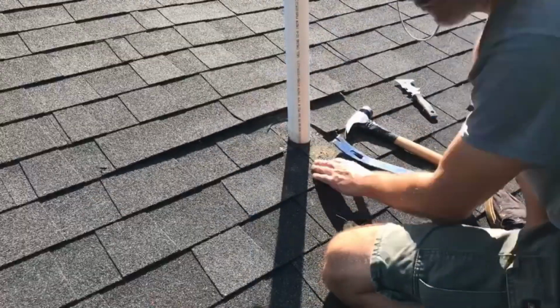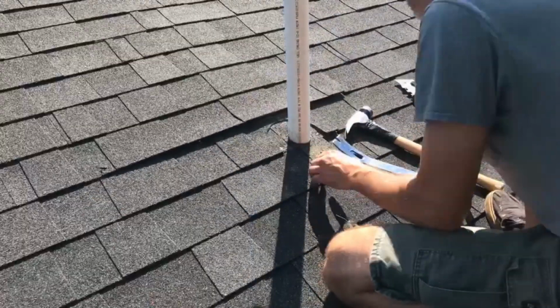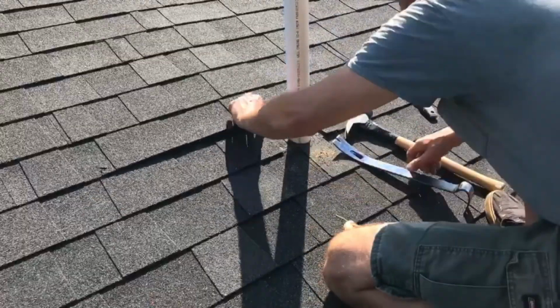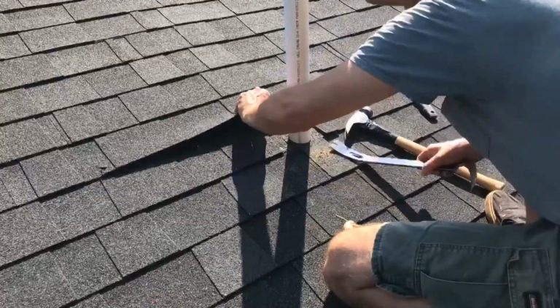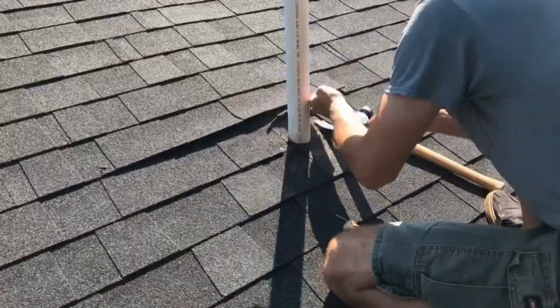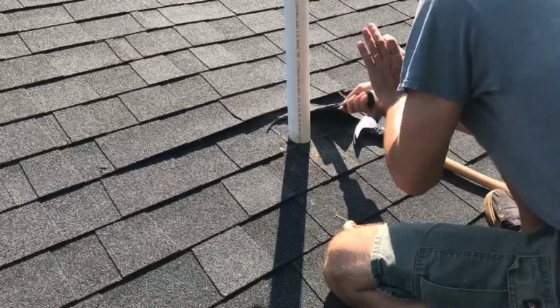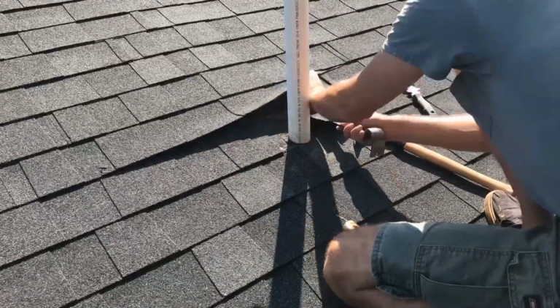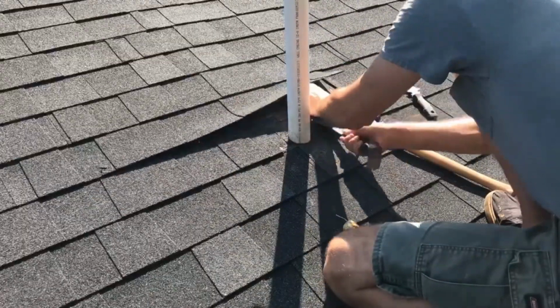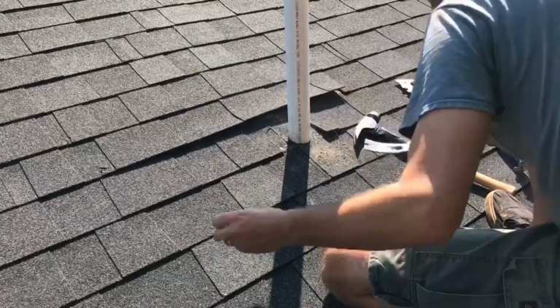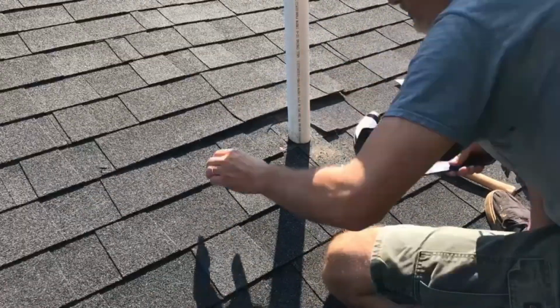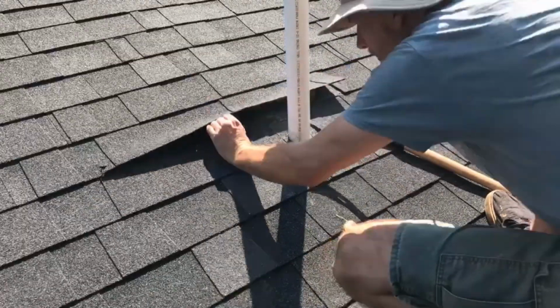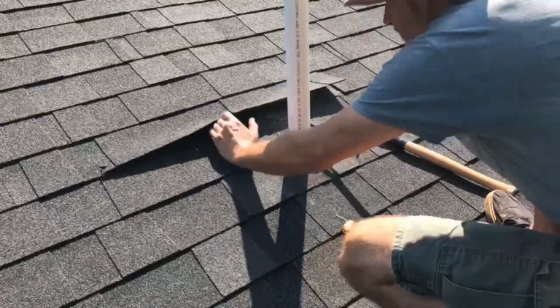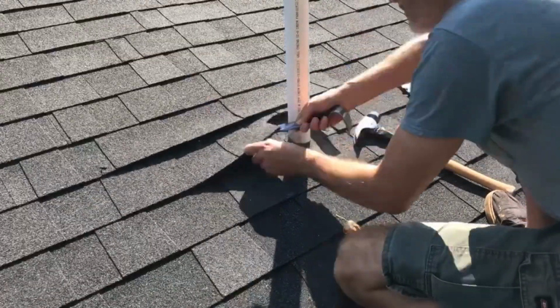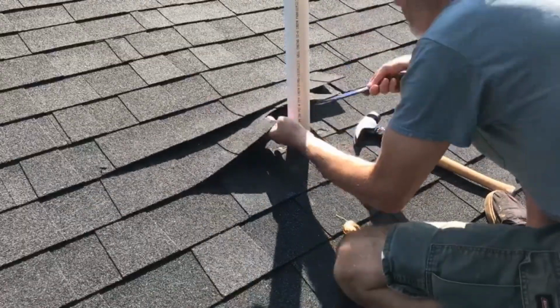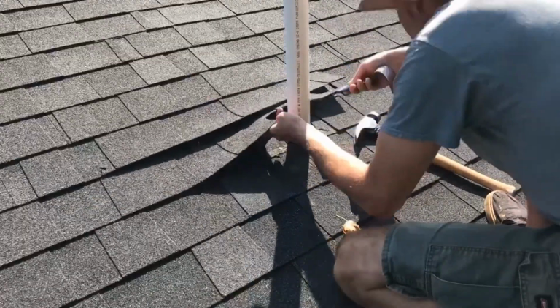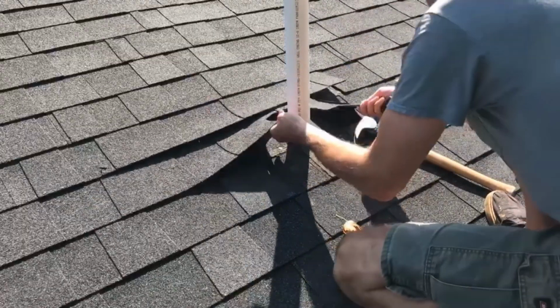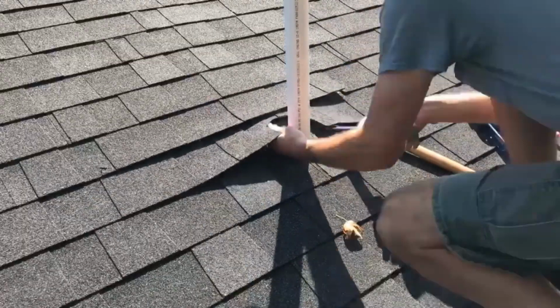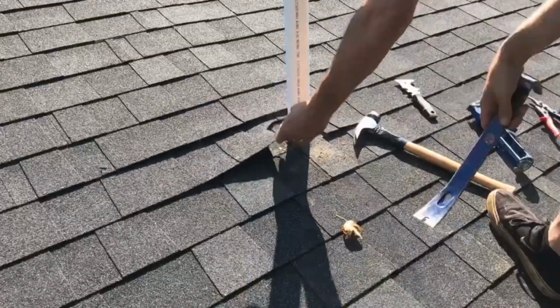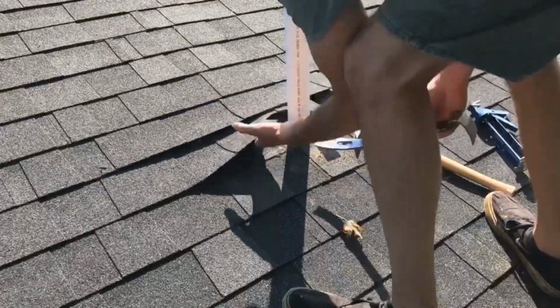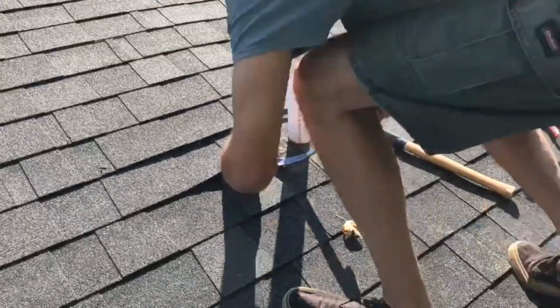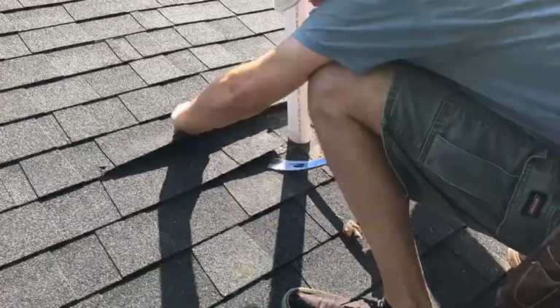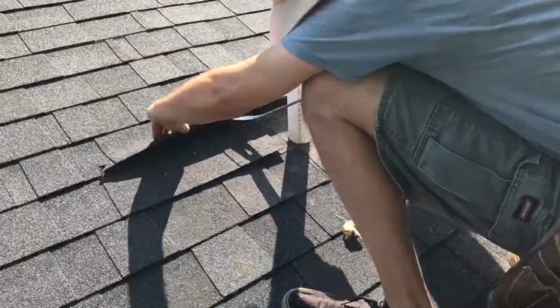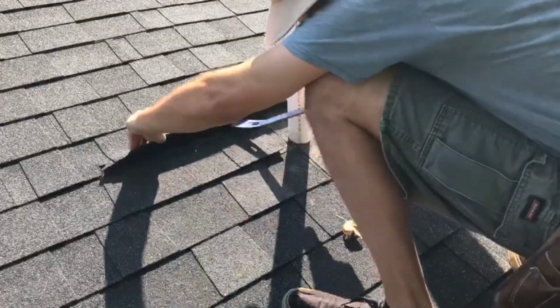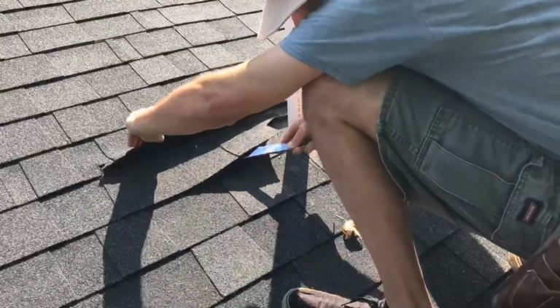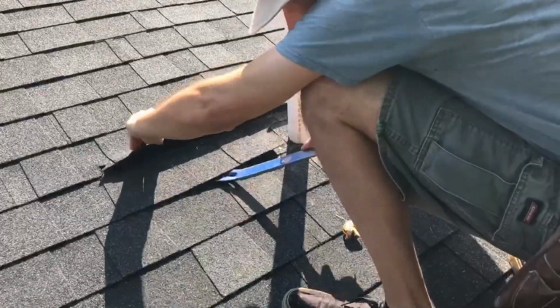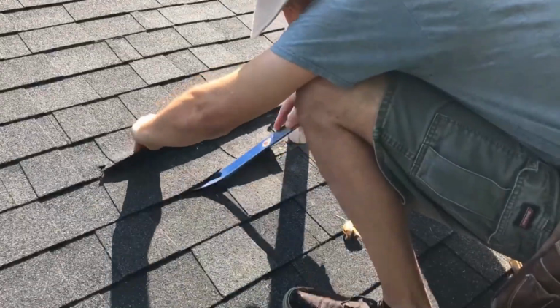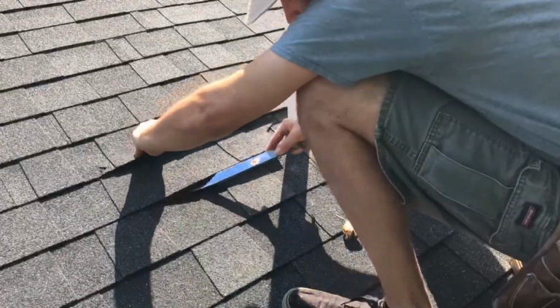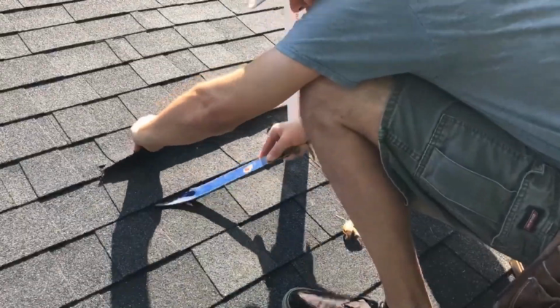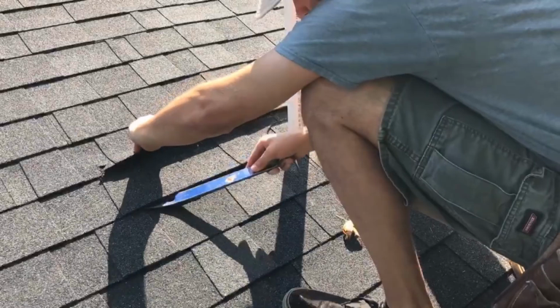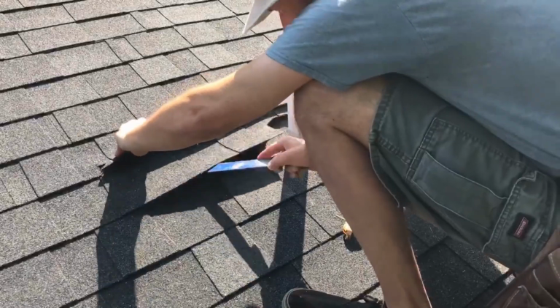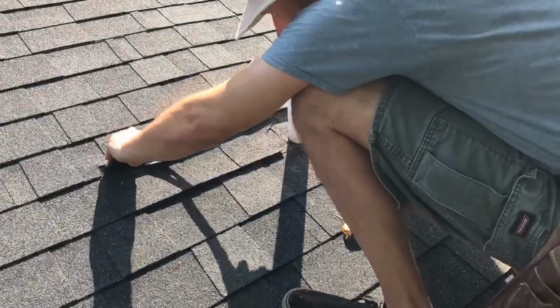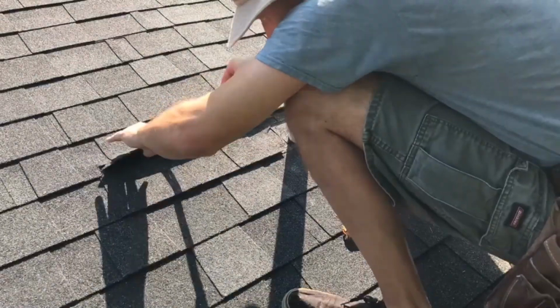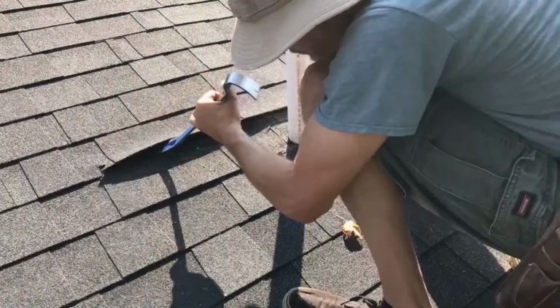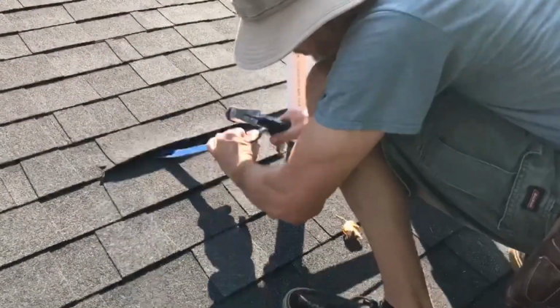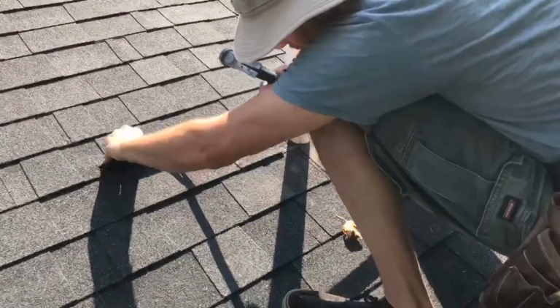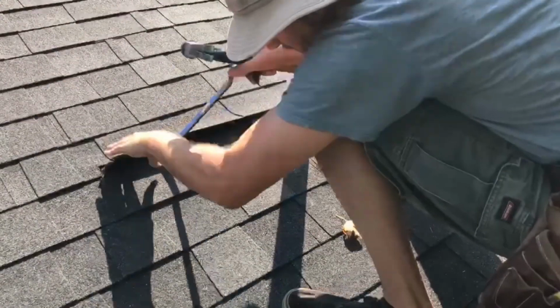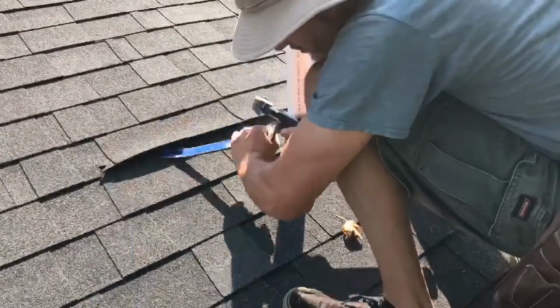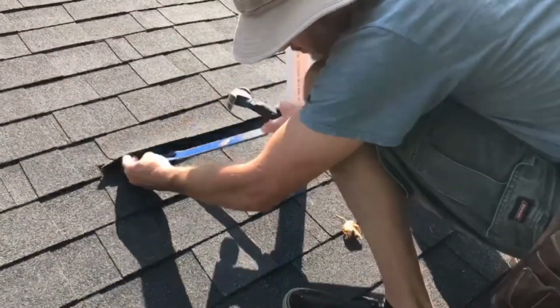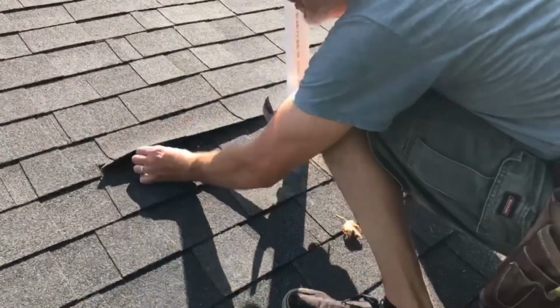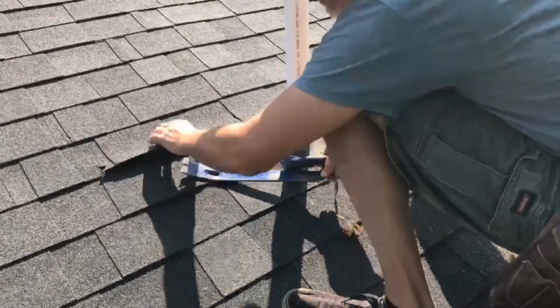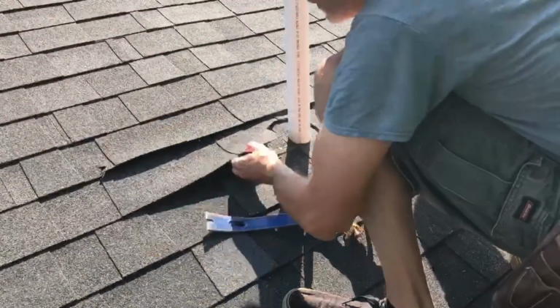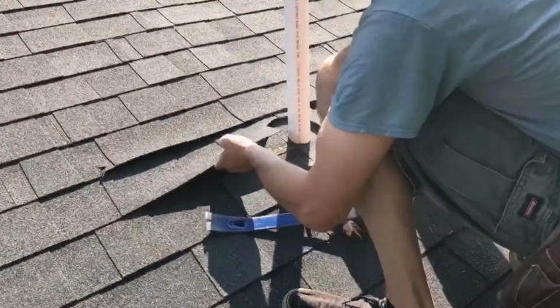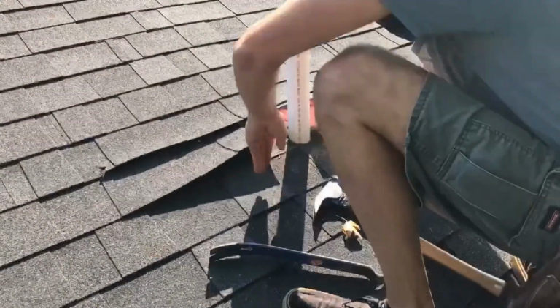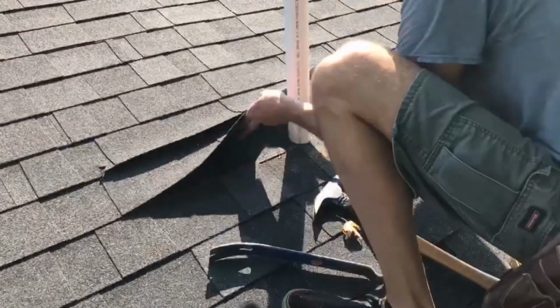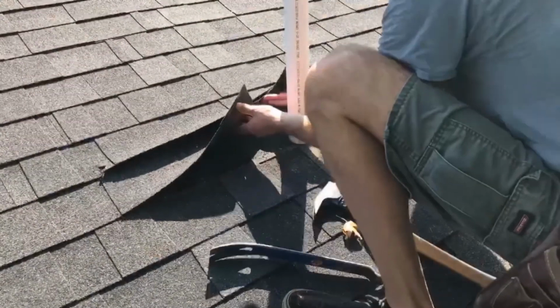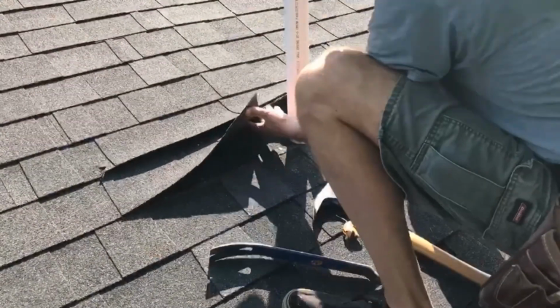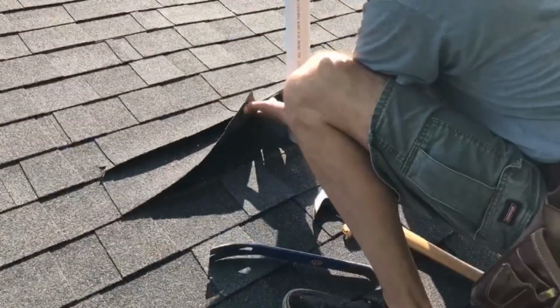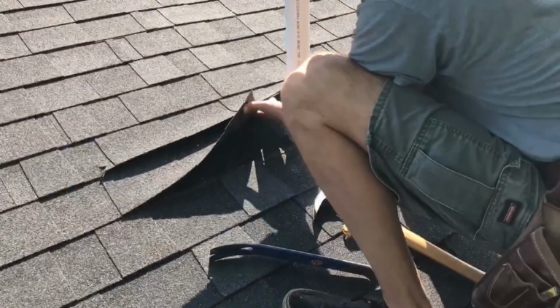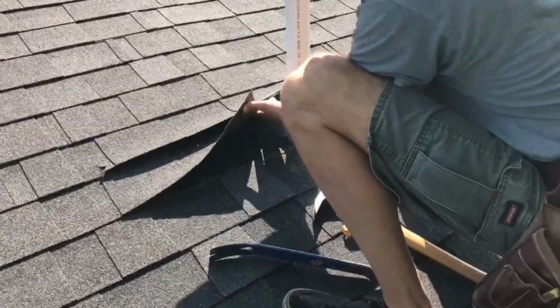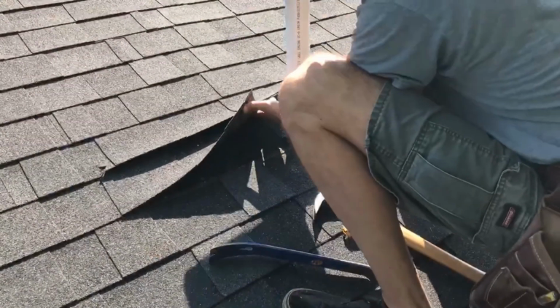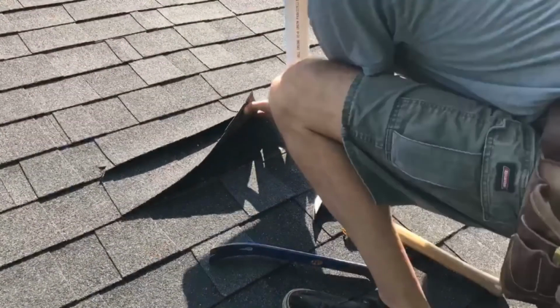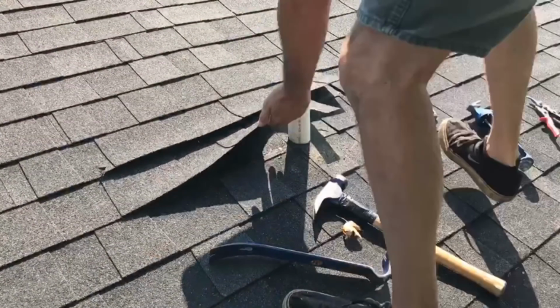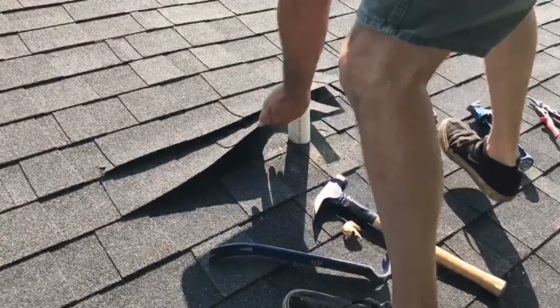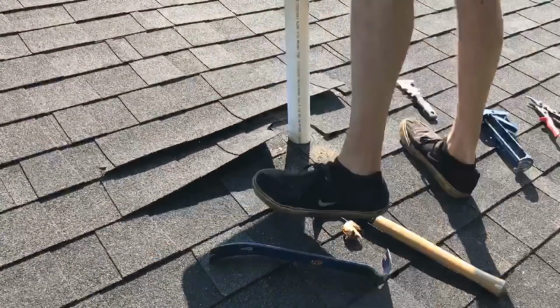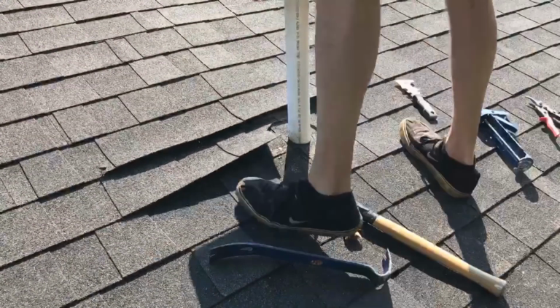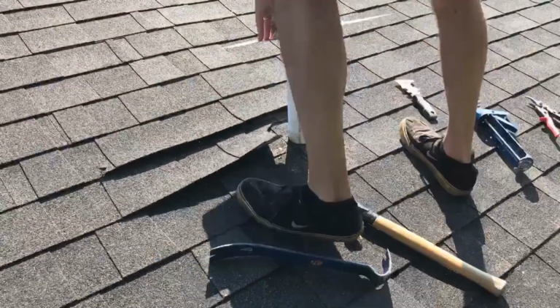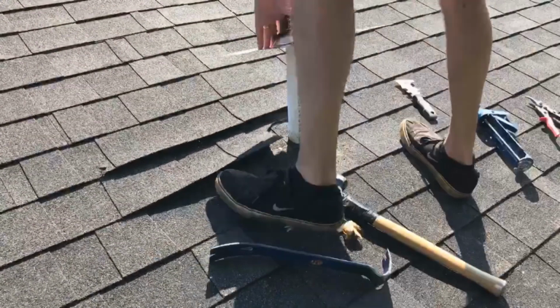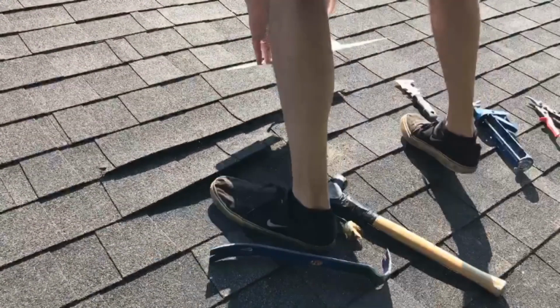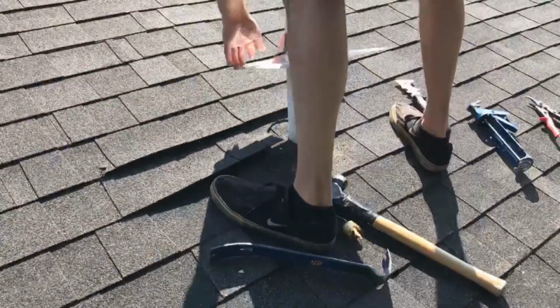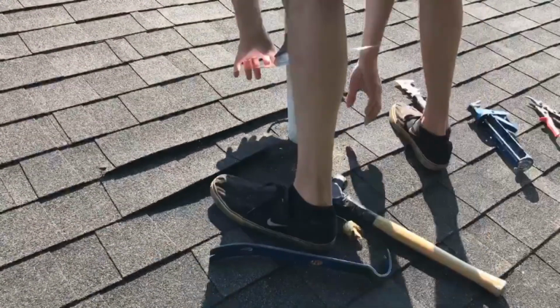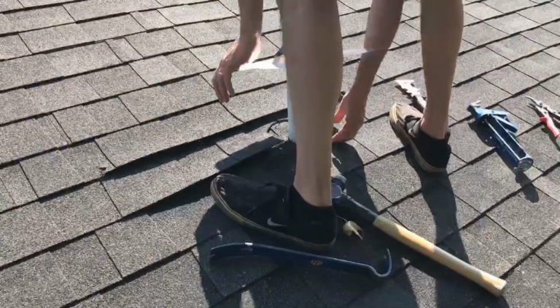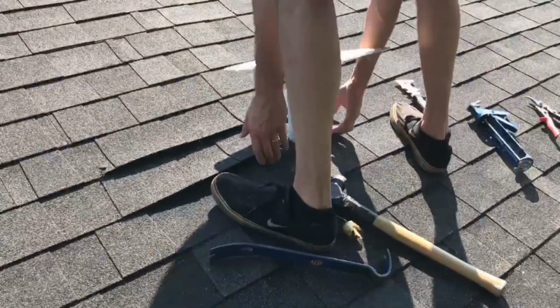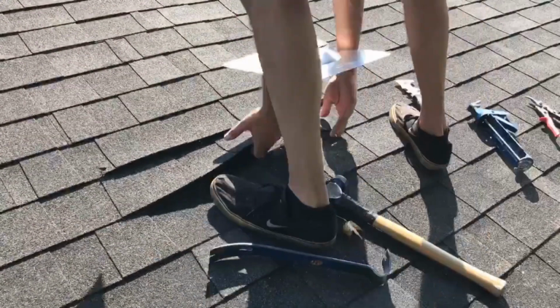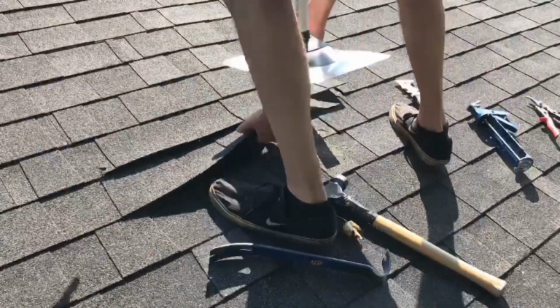So just be super careful, take your time, and it should work out okay. If not, you can always replace some shingles.